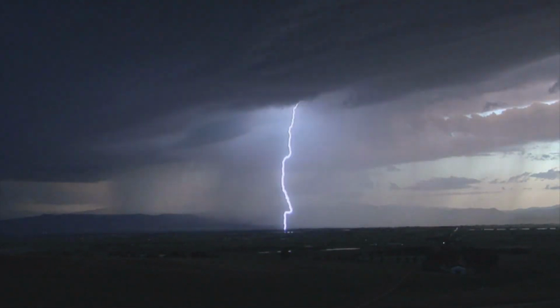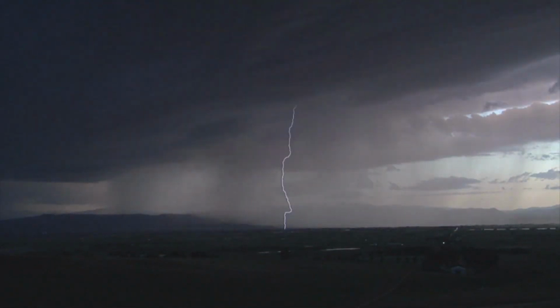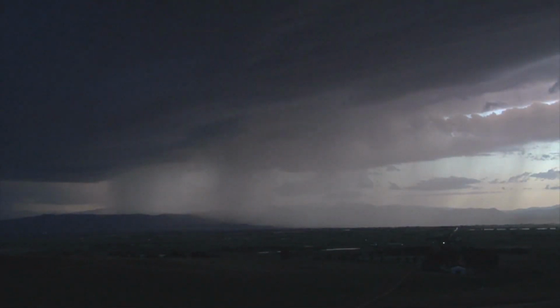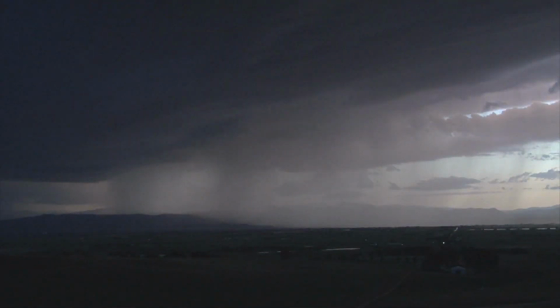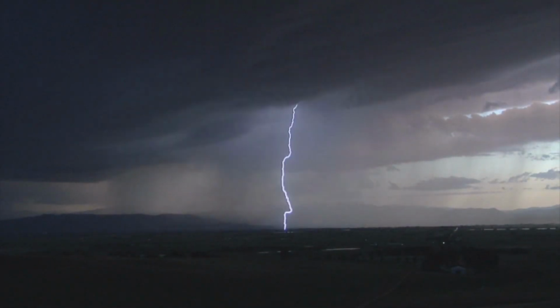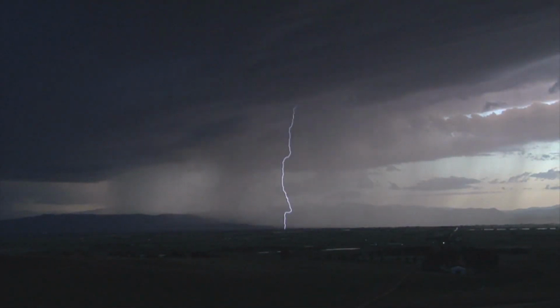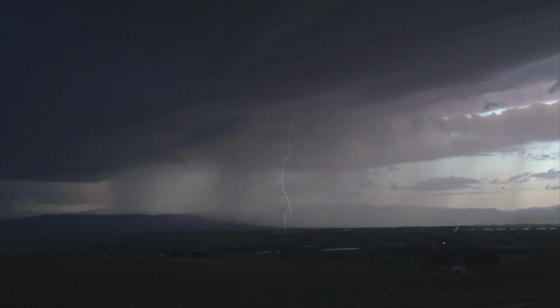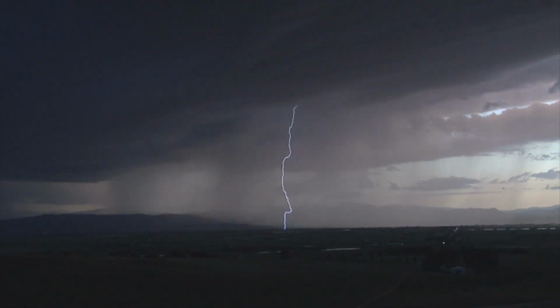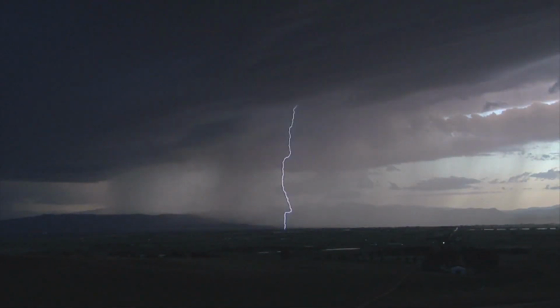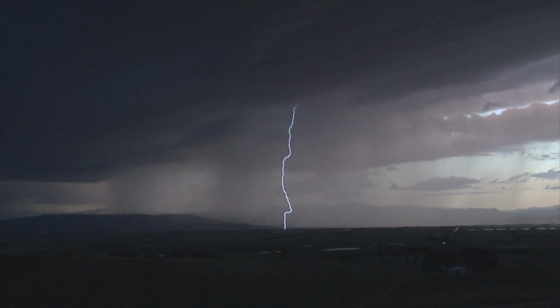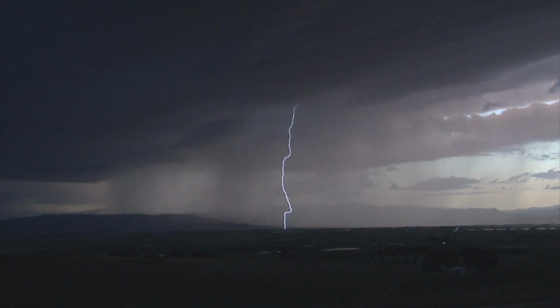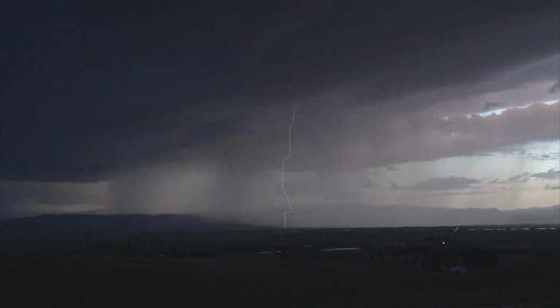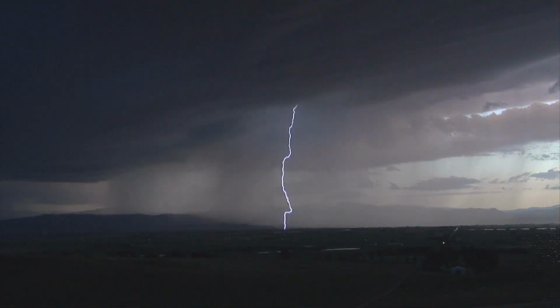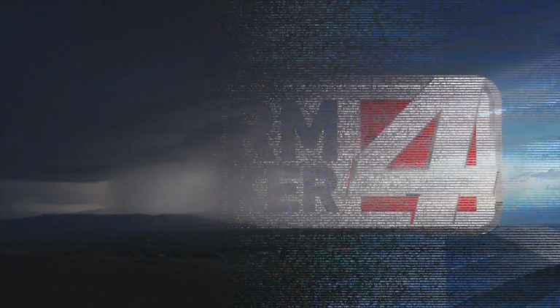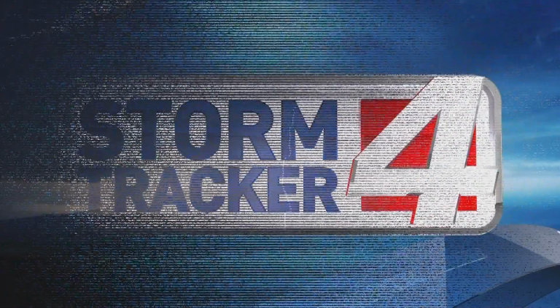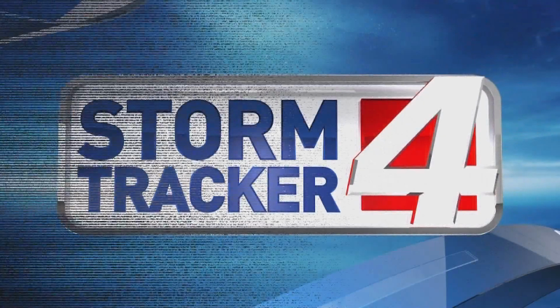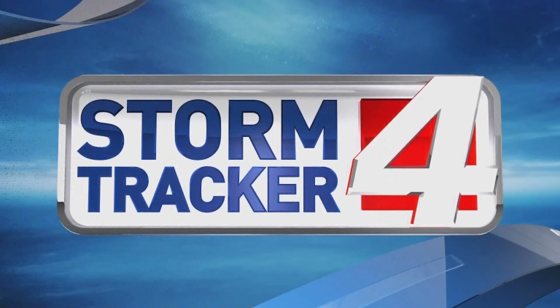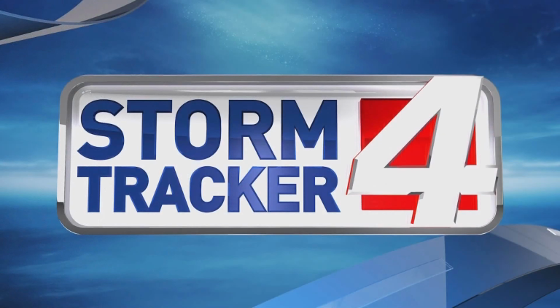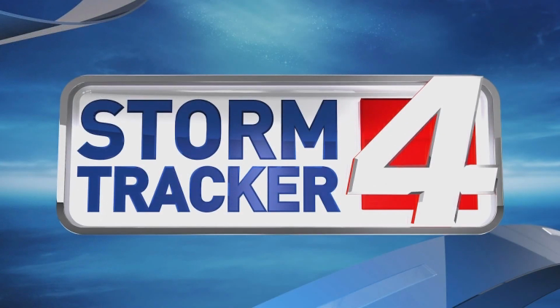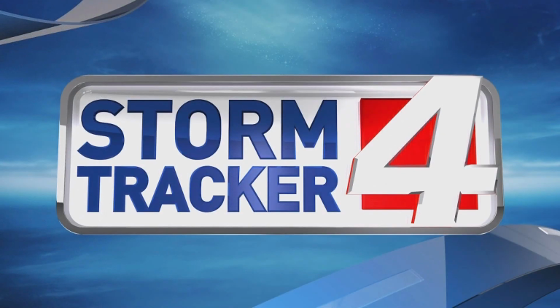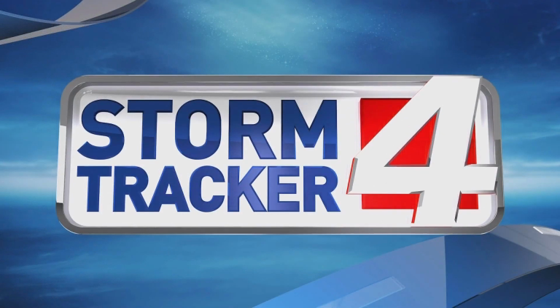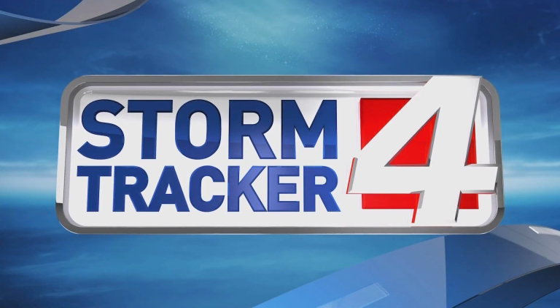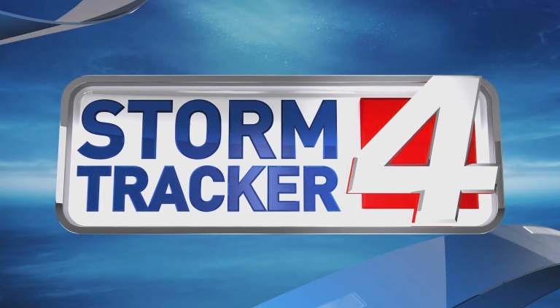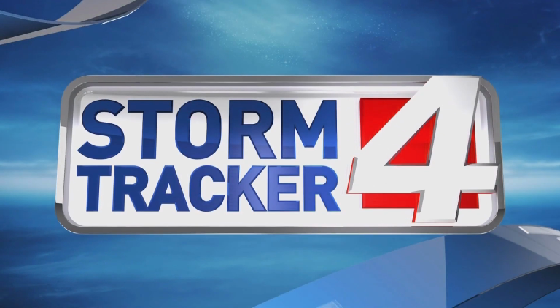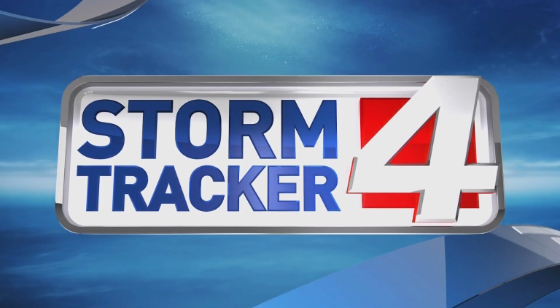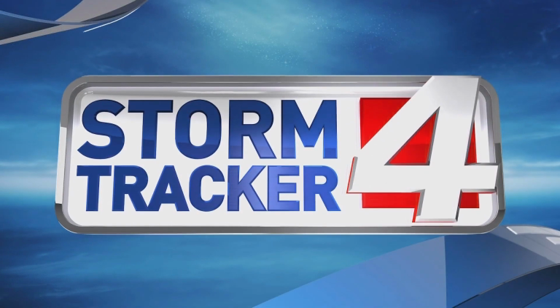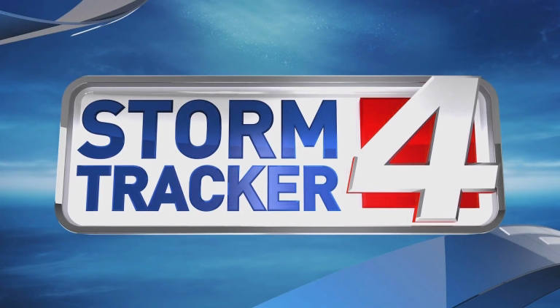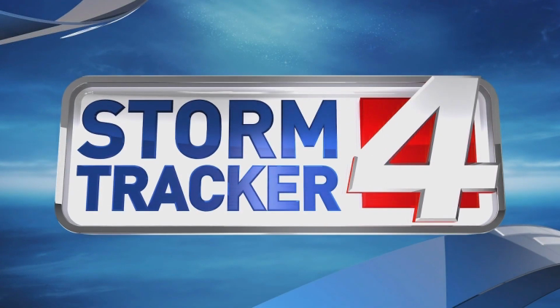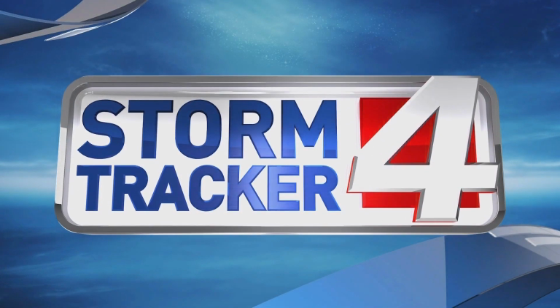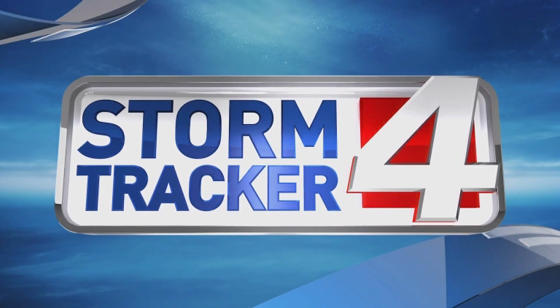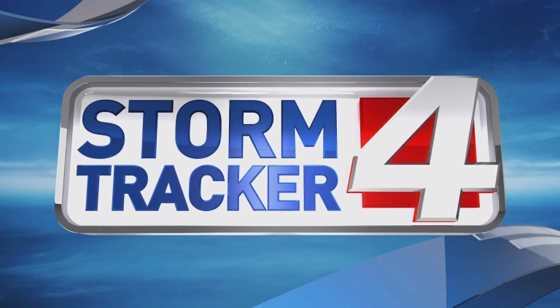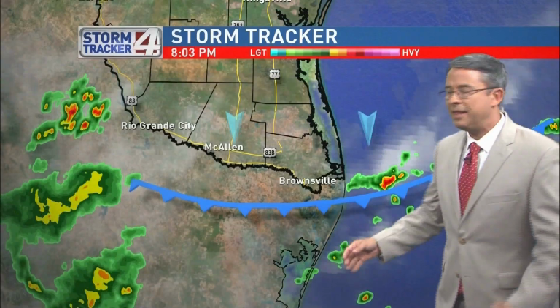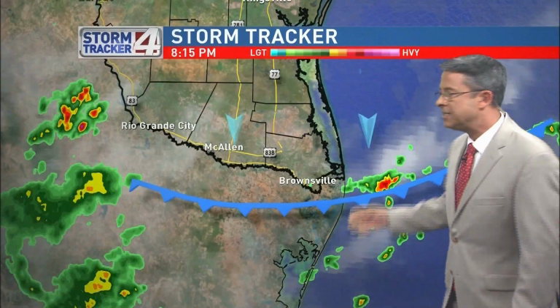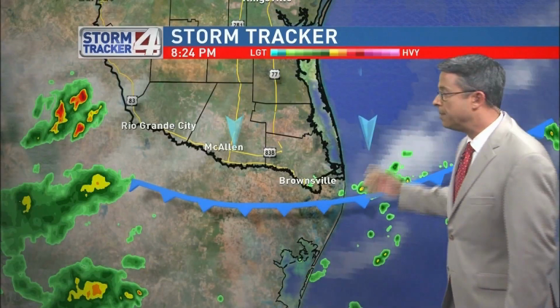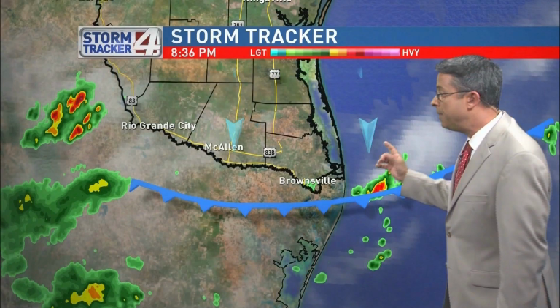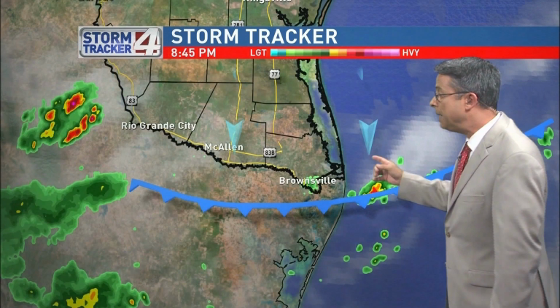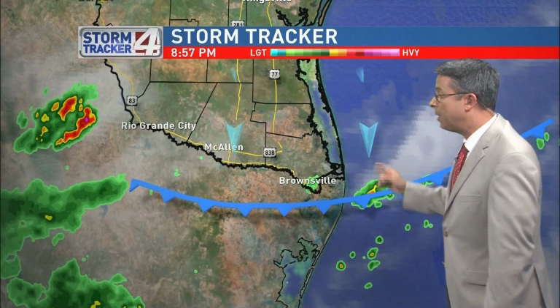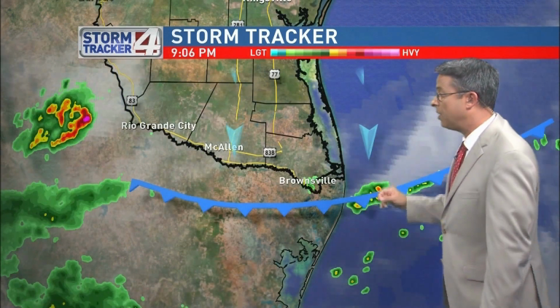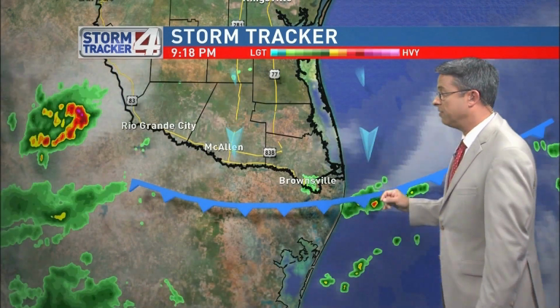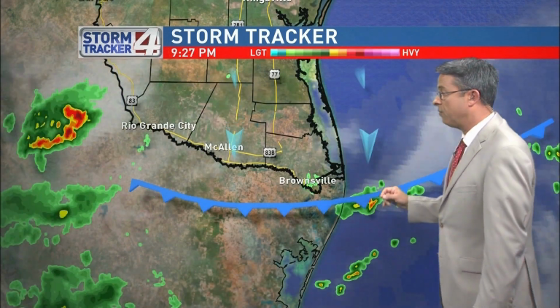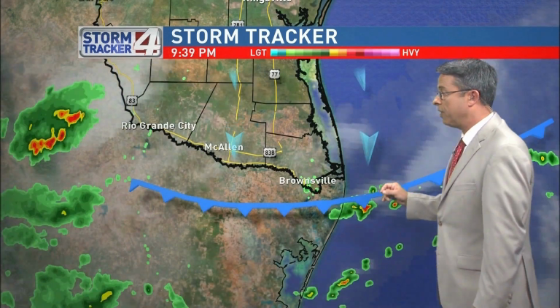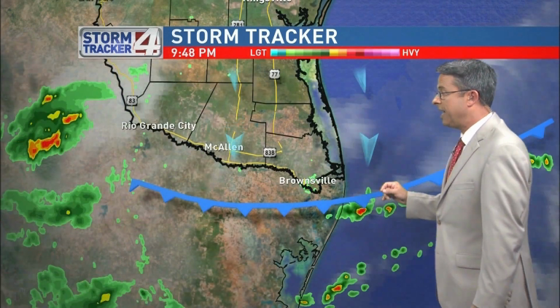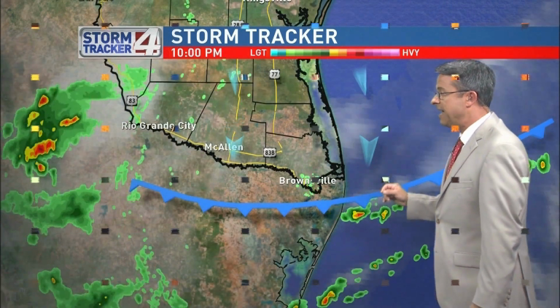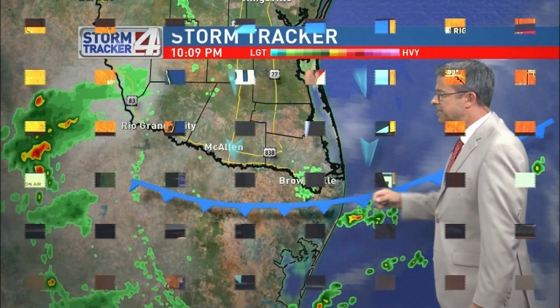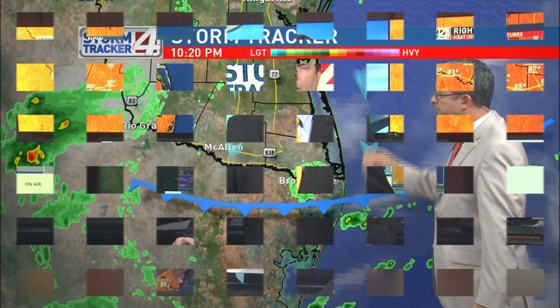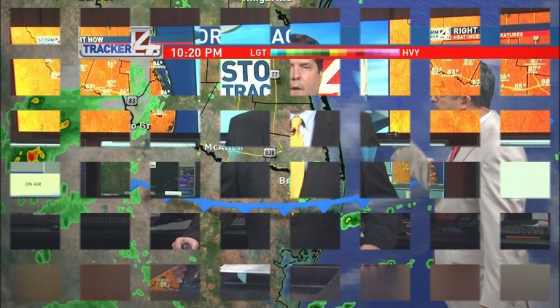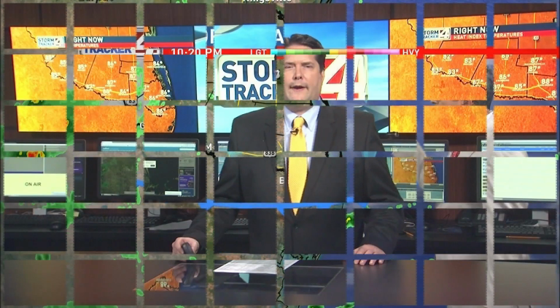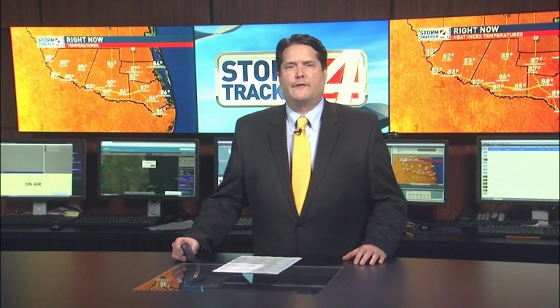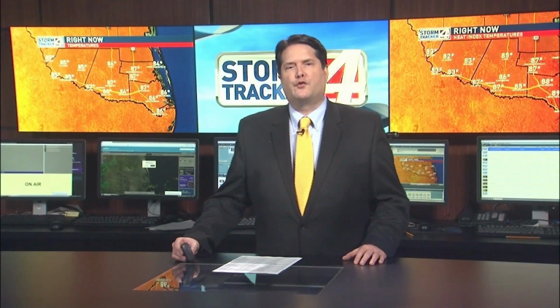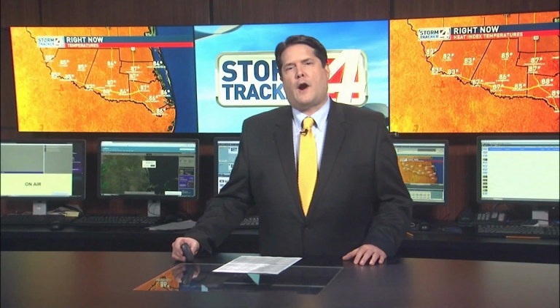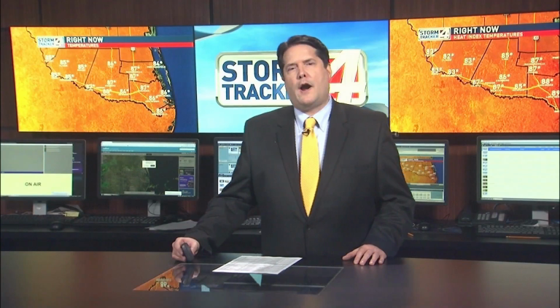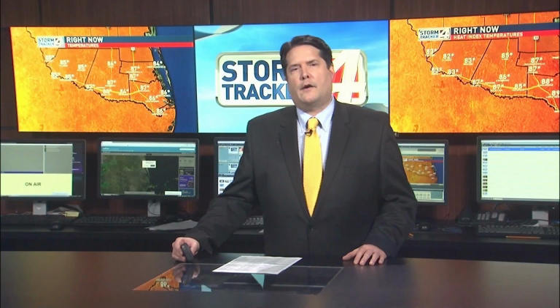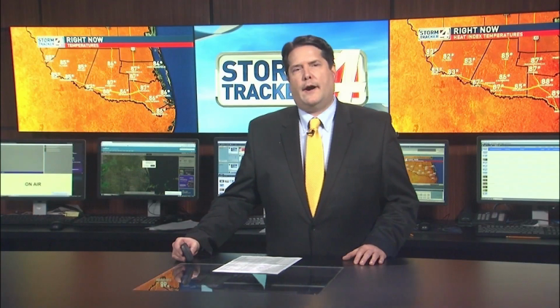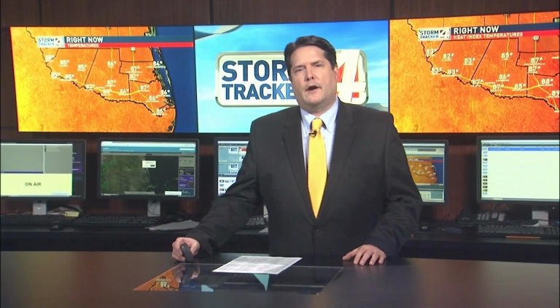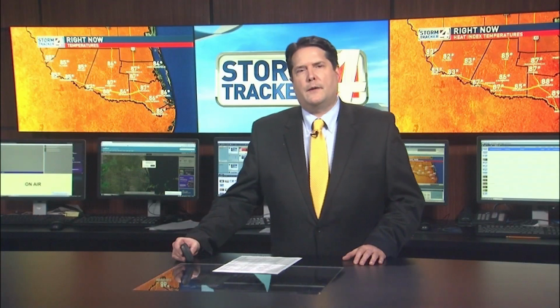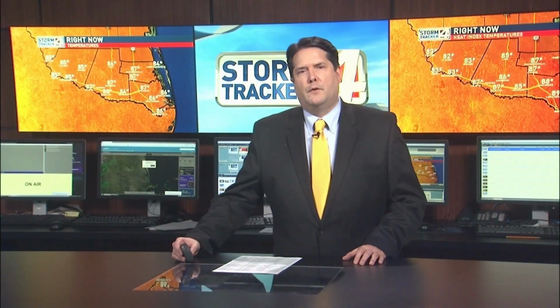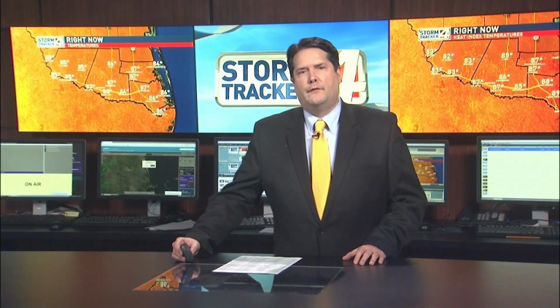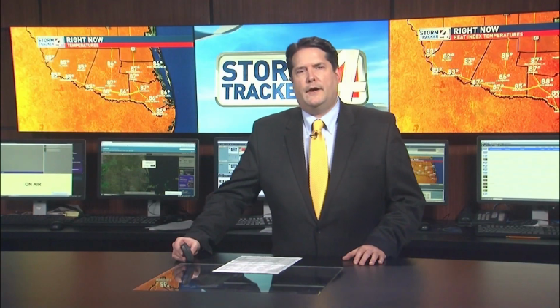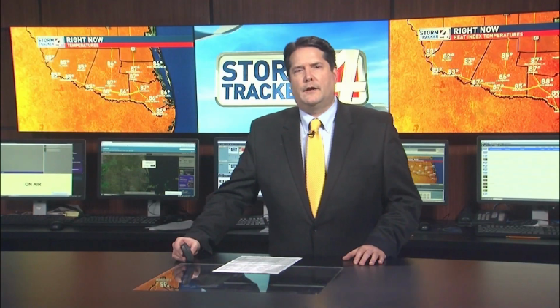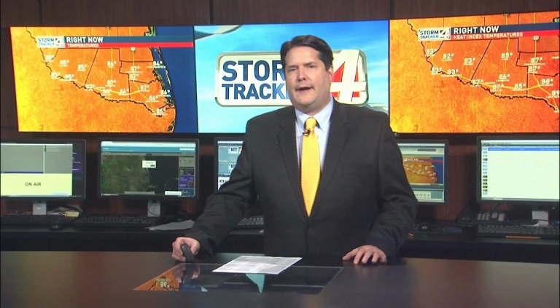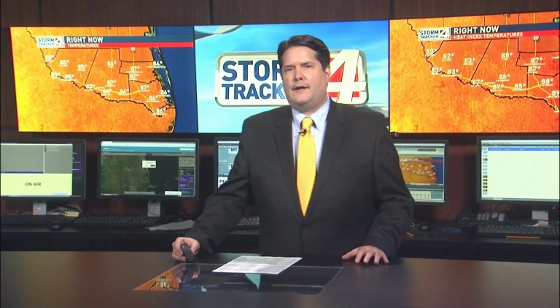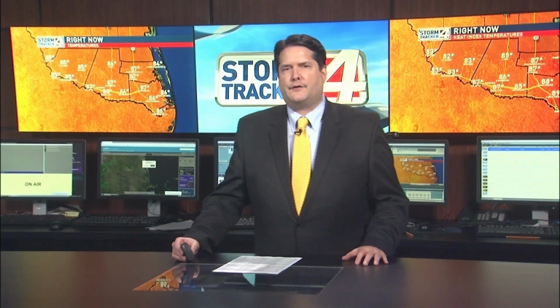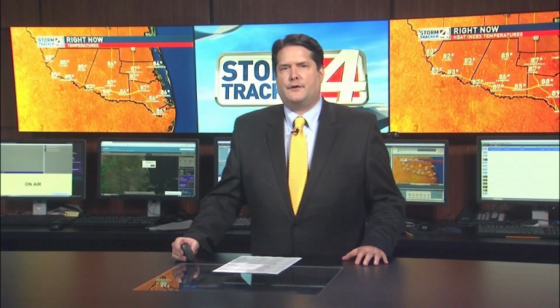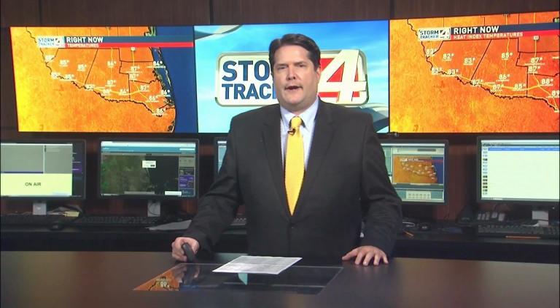And of course, have a source for your weather information like CBS4, ValleyCentral.com, and the StormTracker weather app.